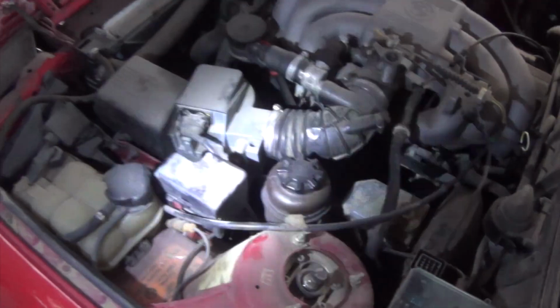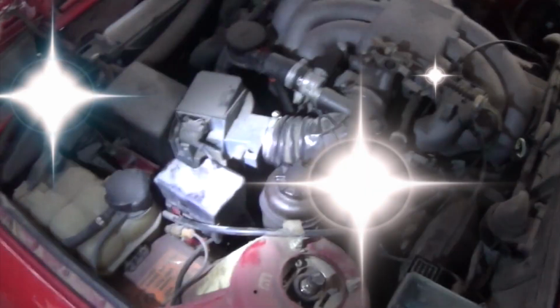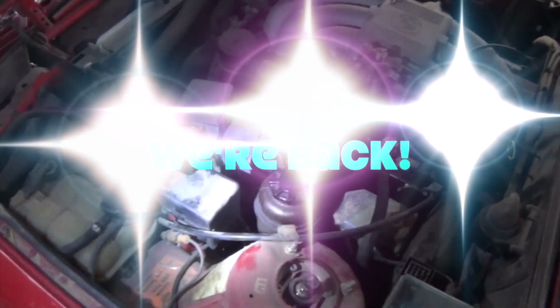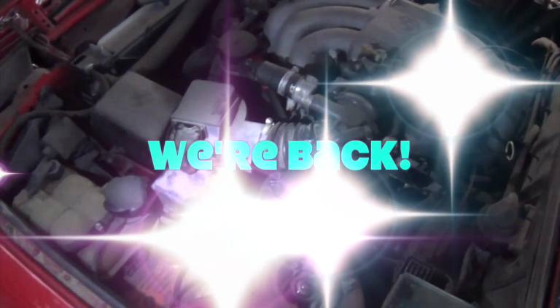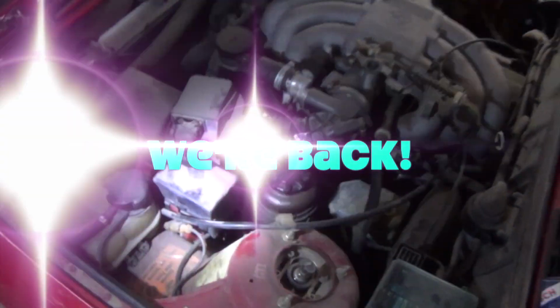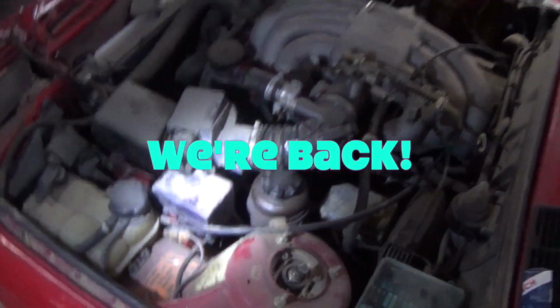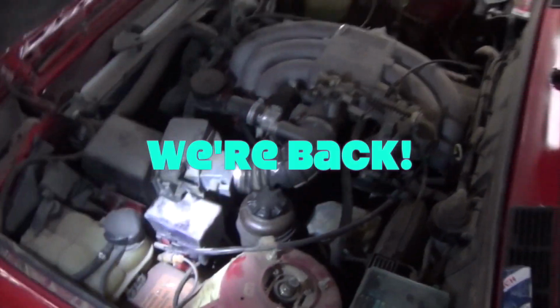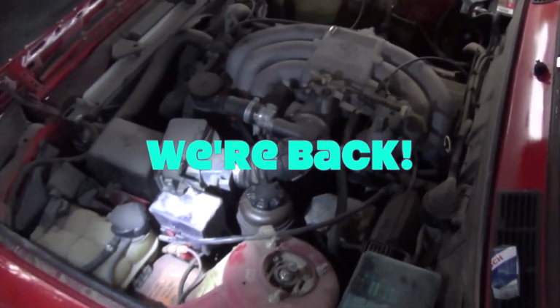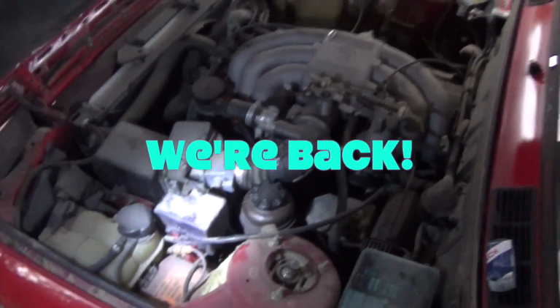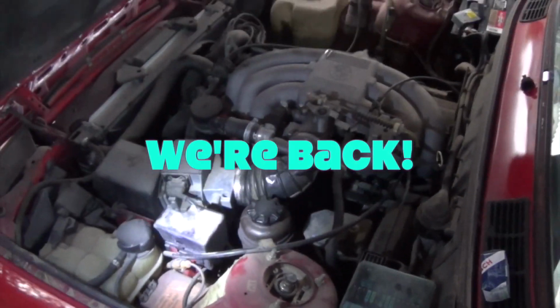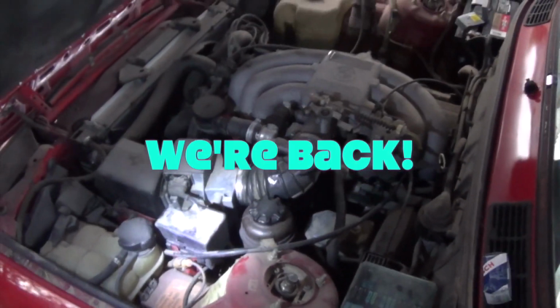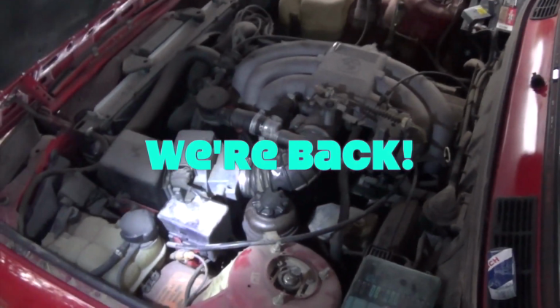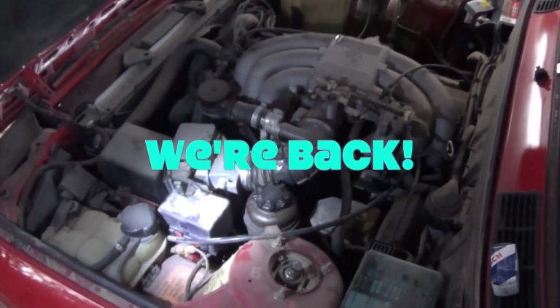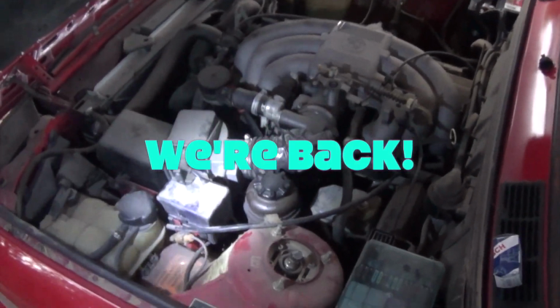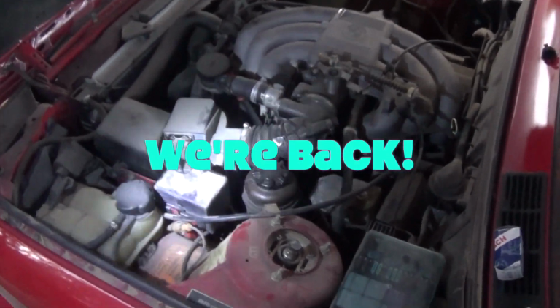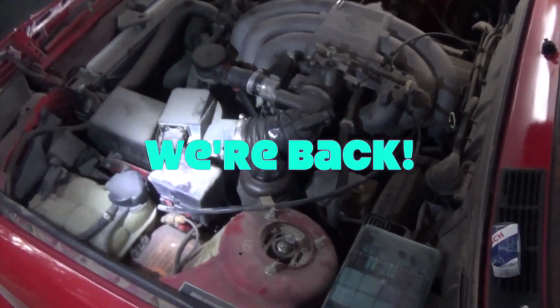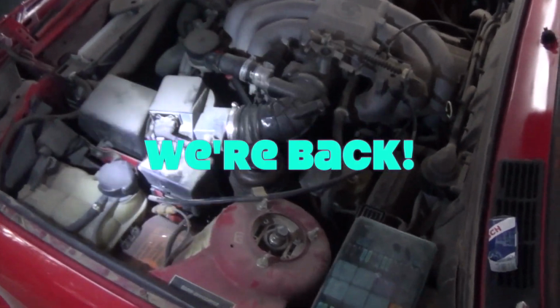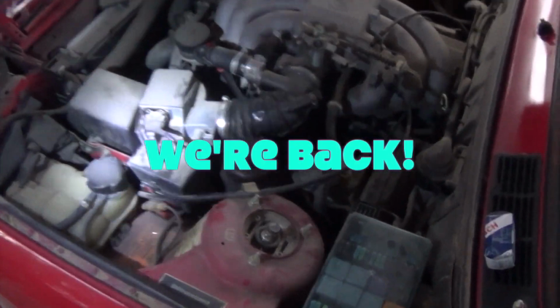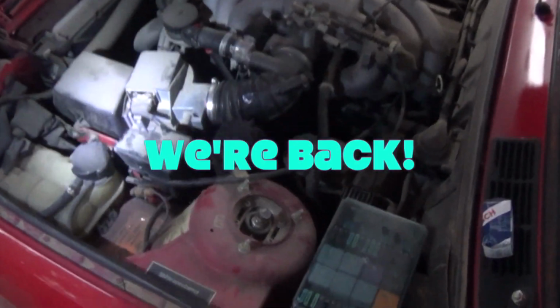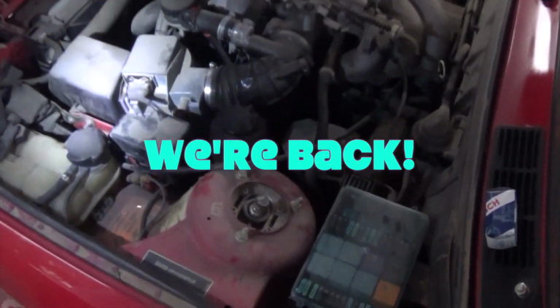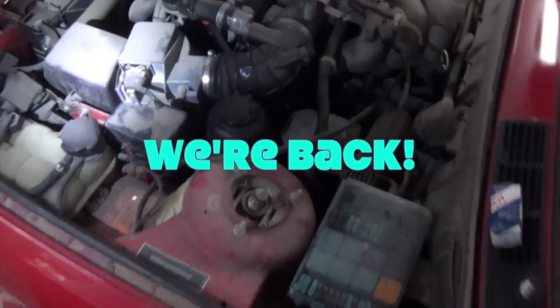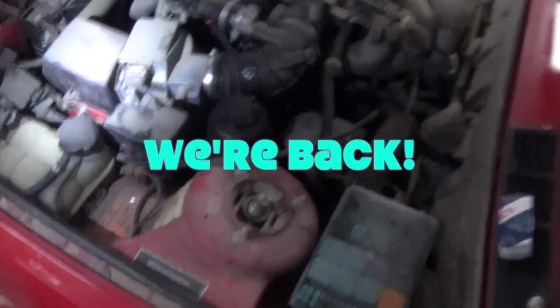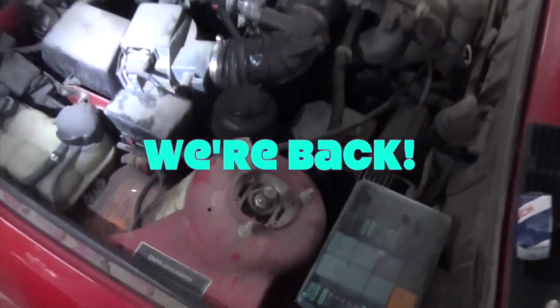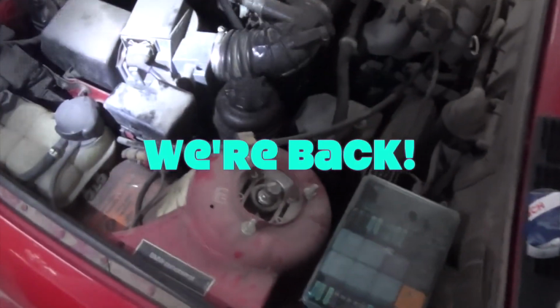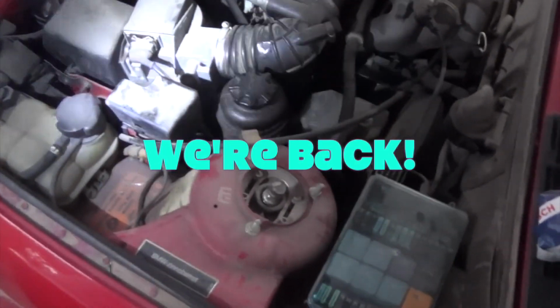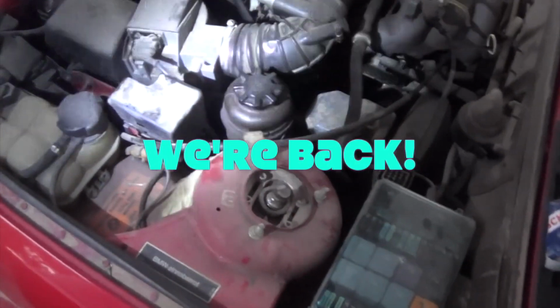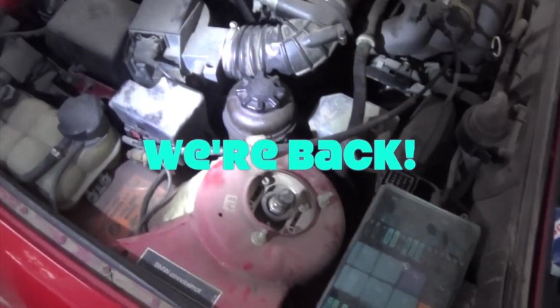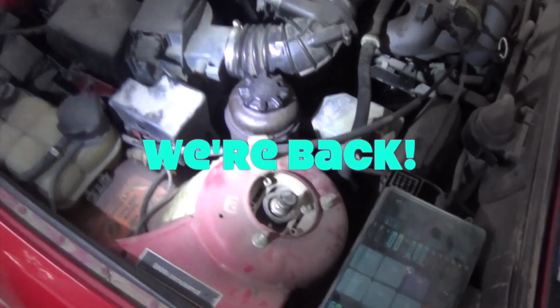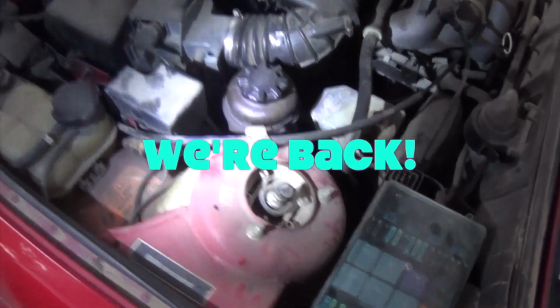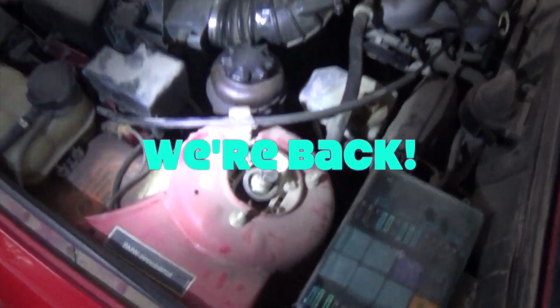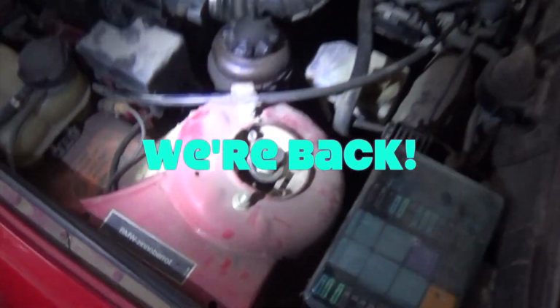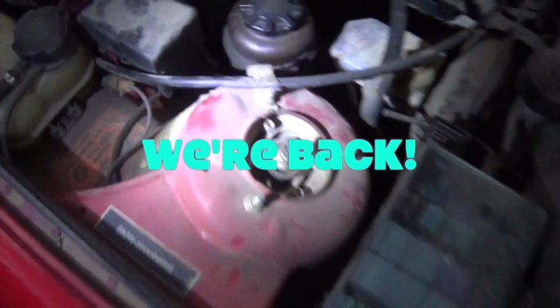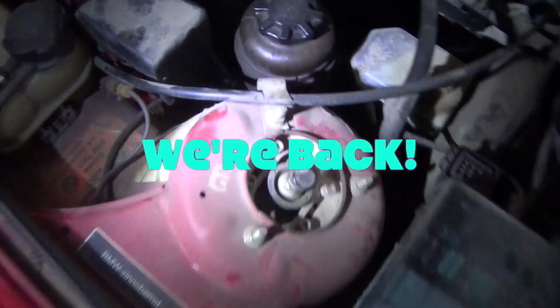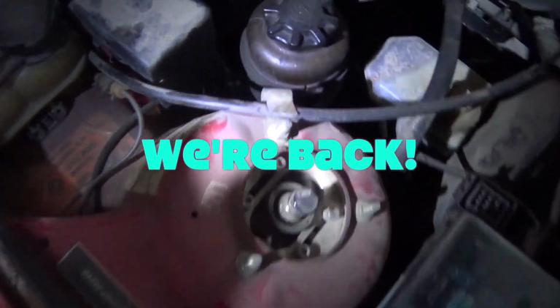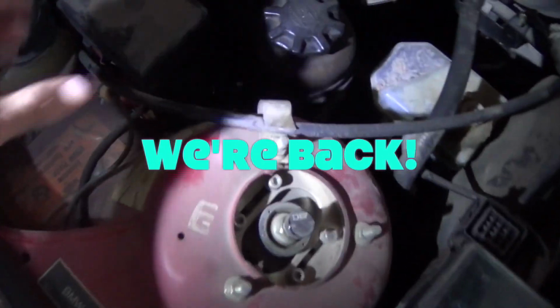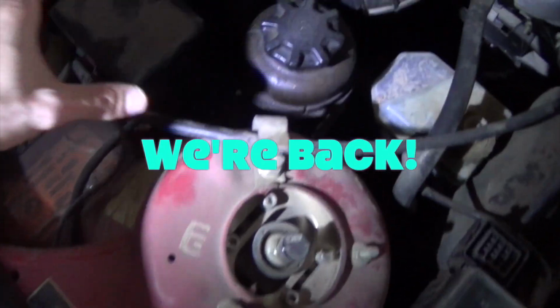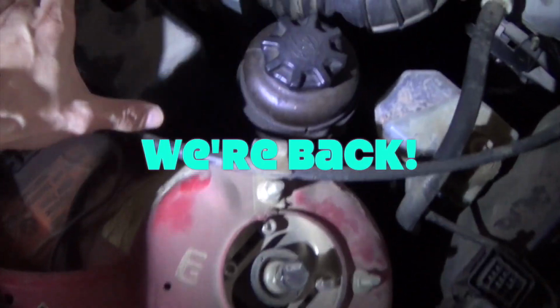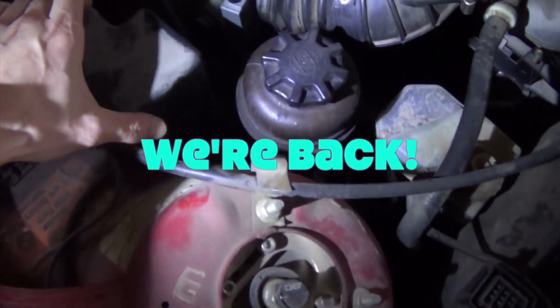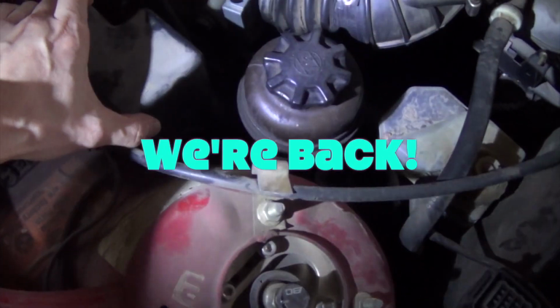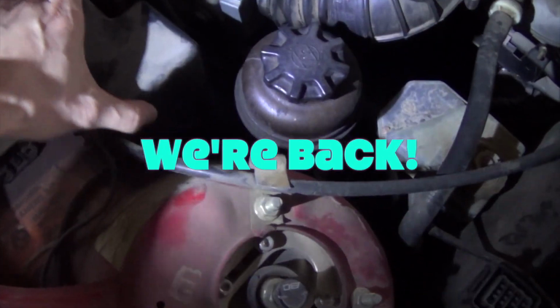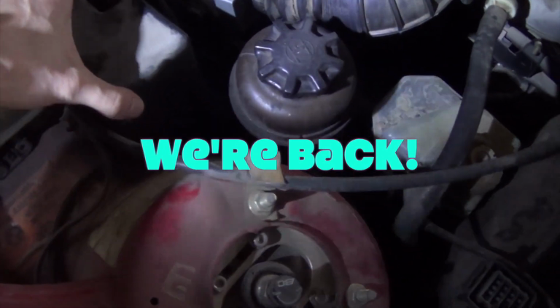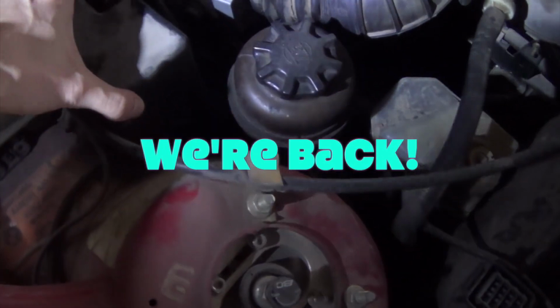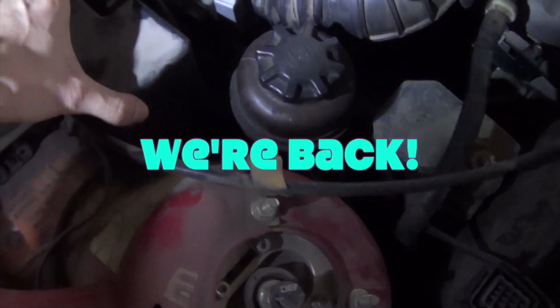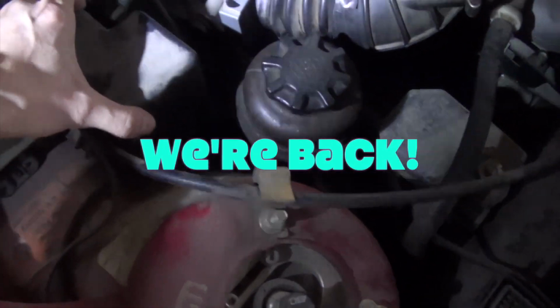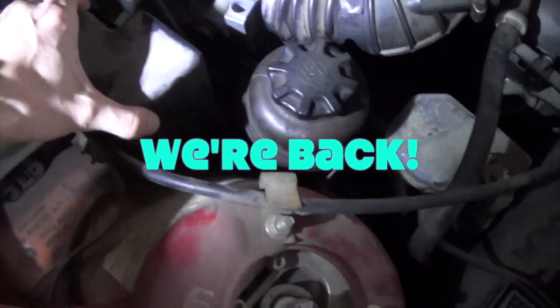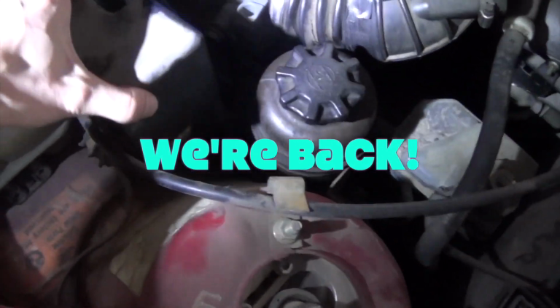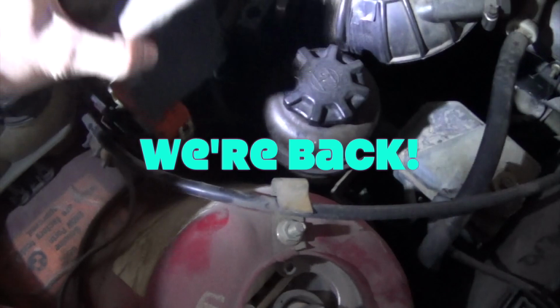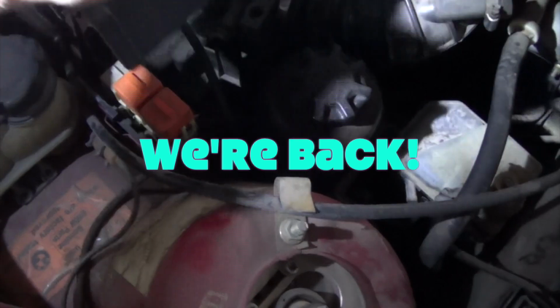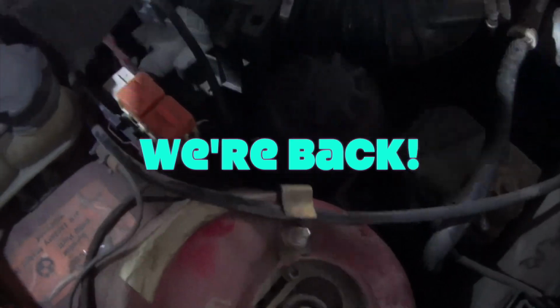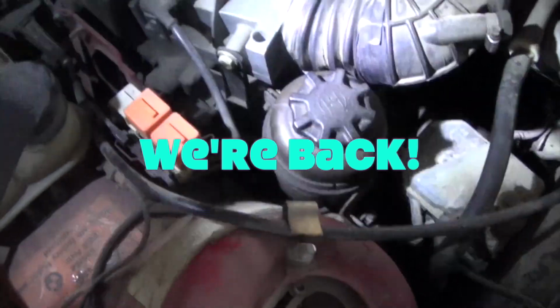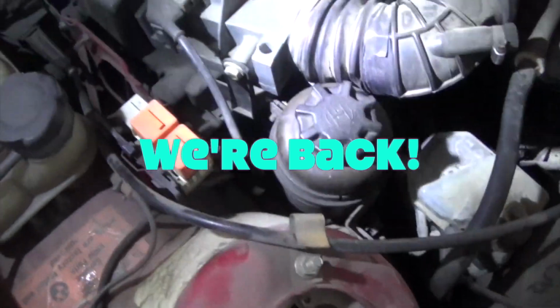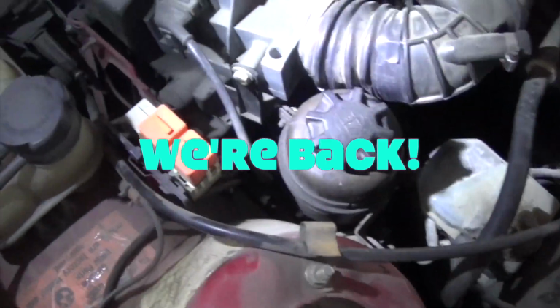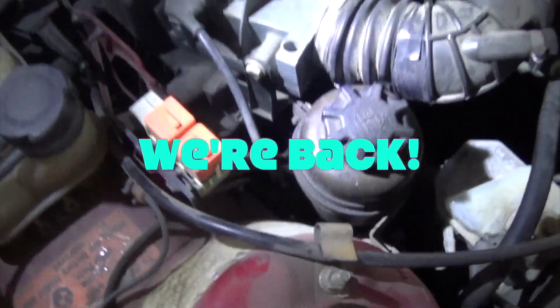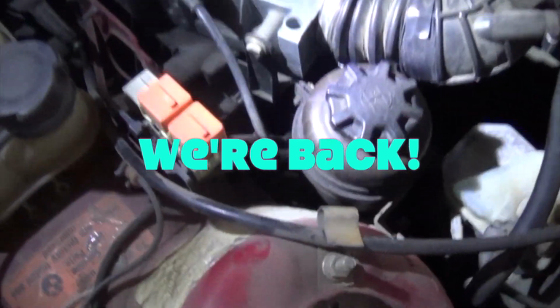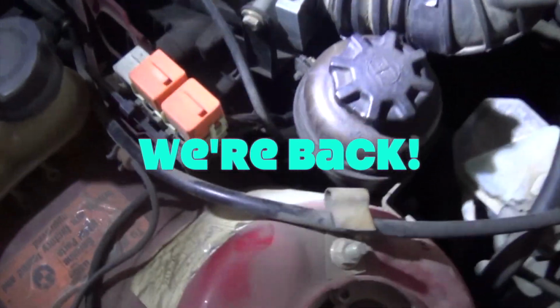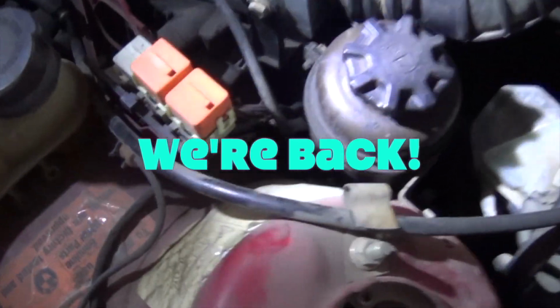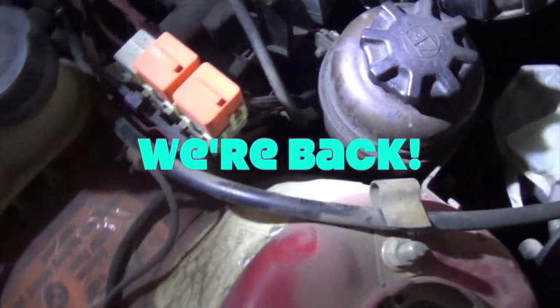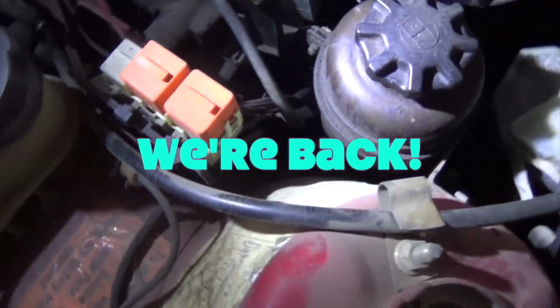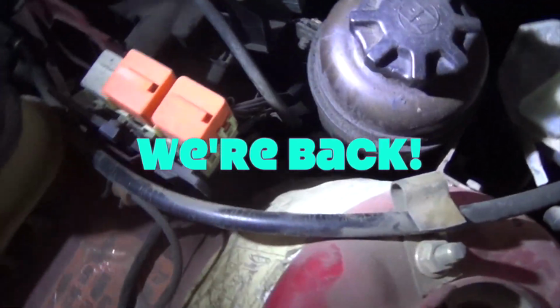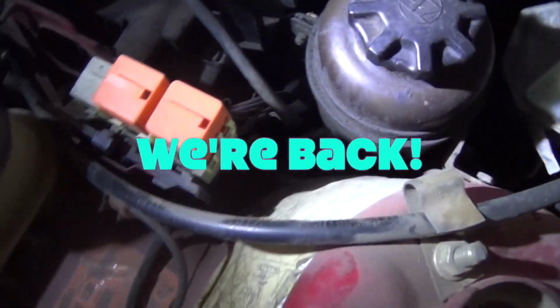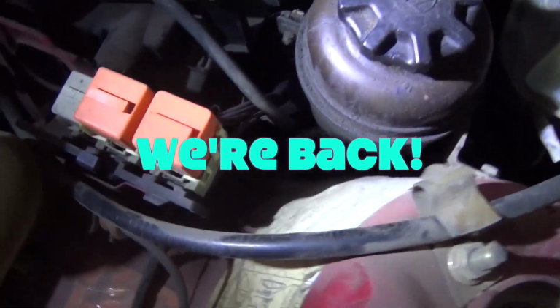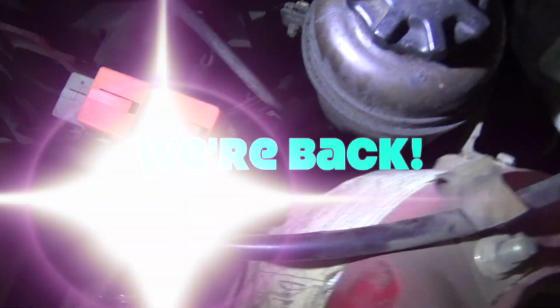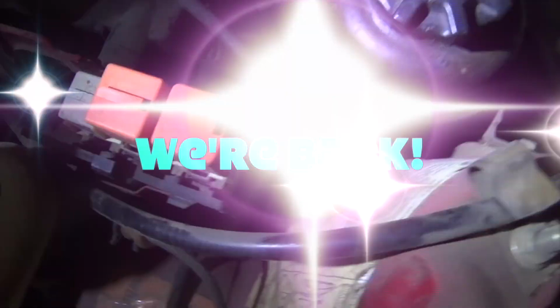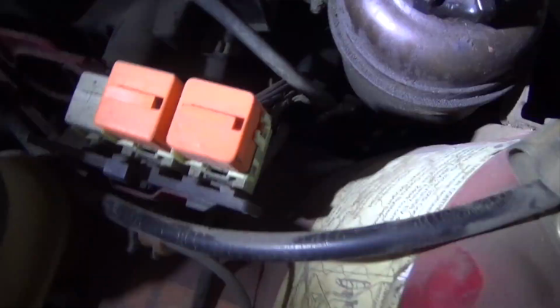Does your BMW E30 not run? One thing you might want to check is...